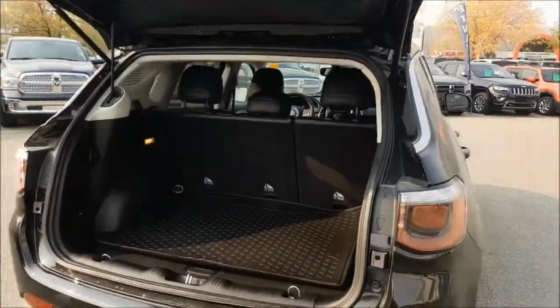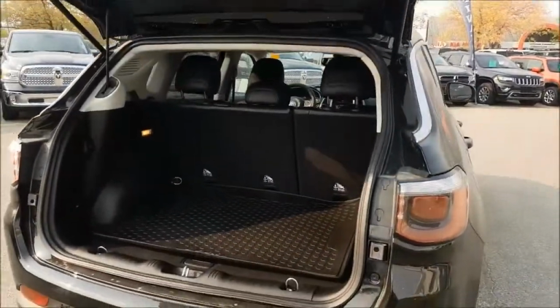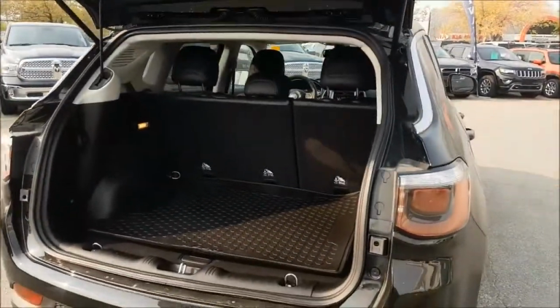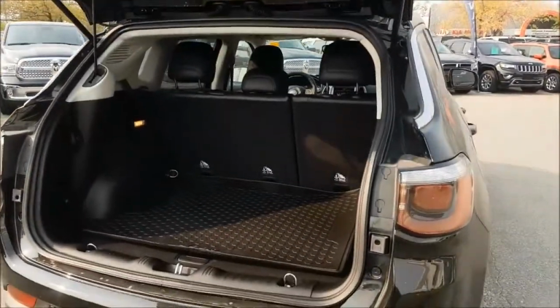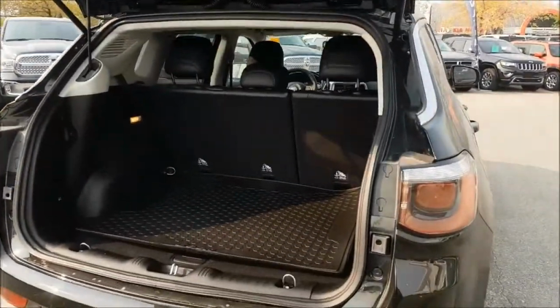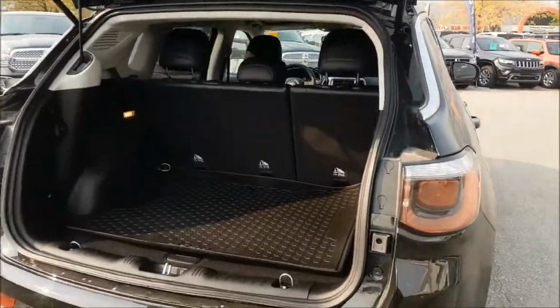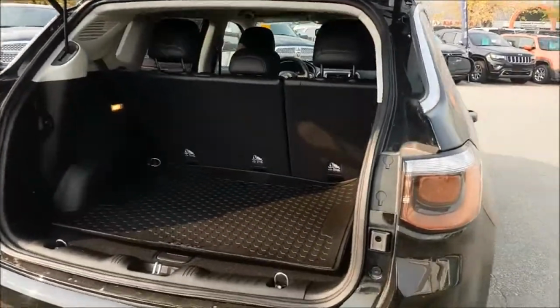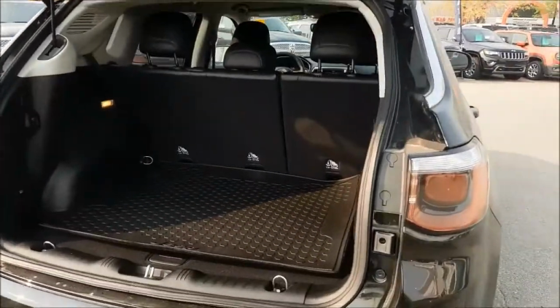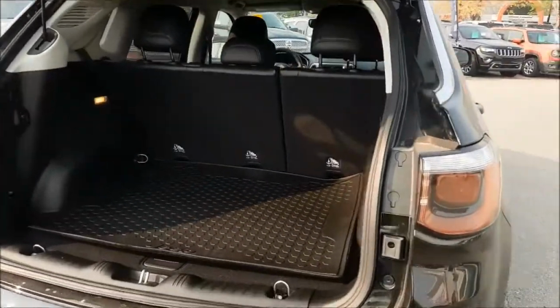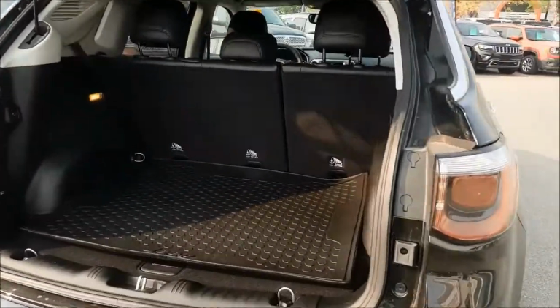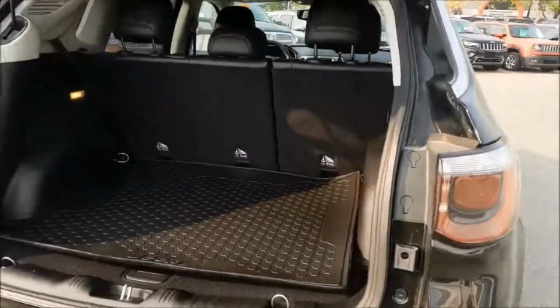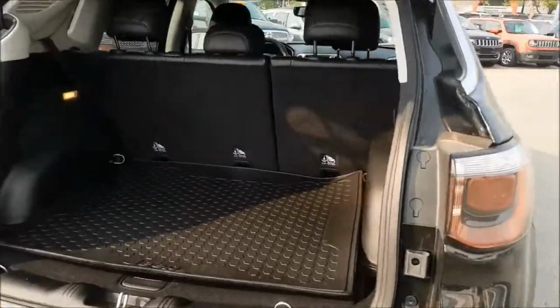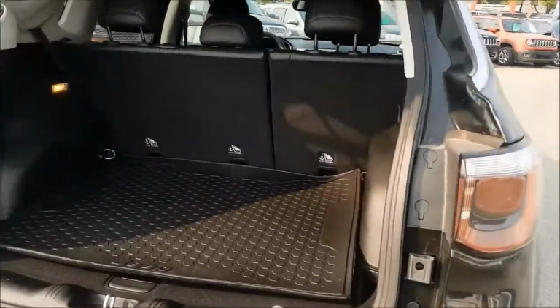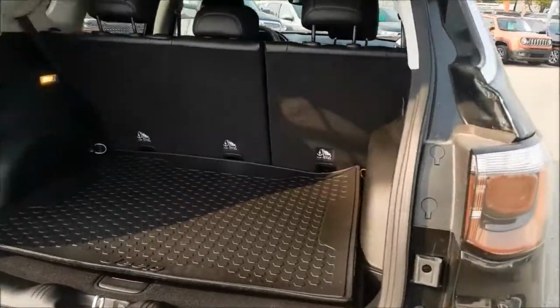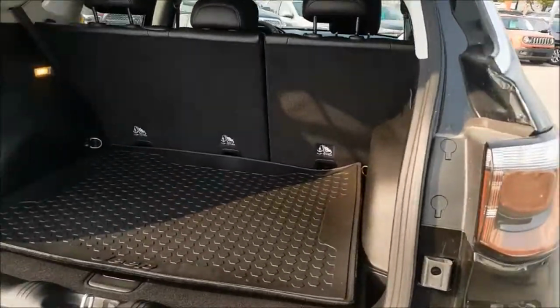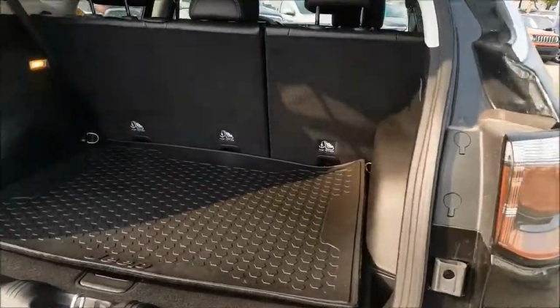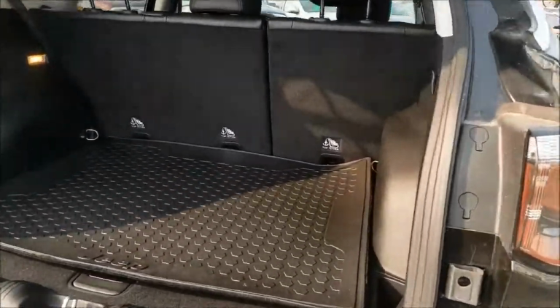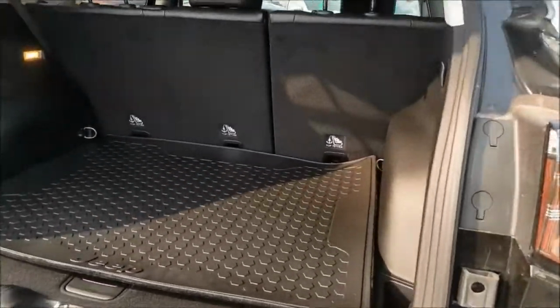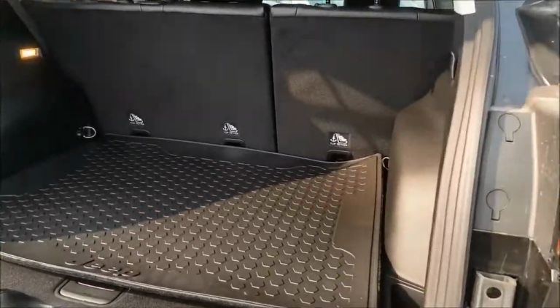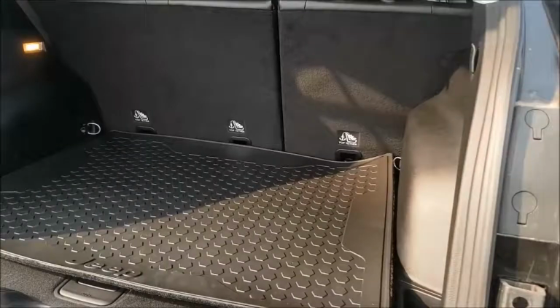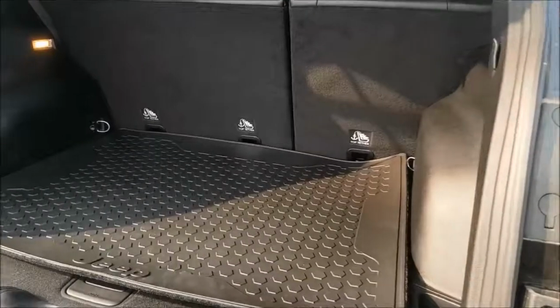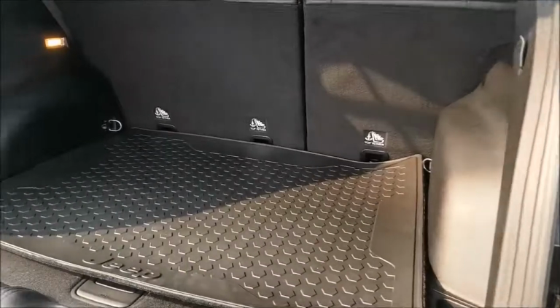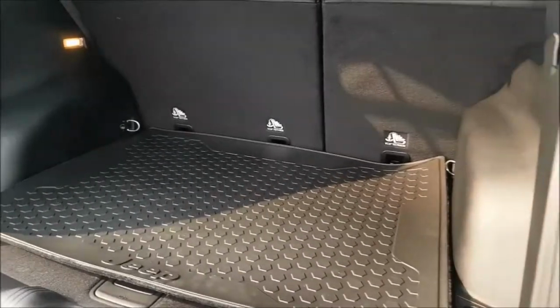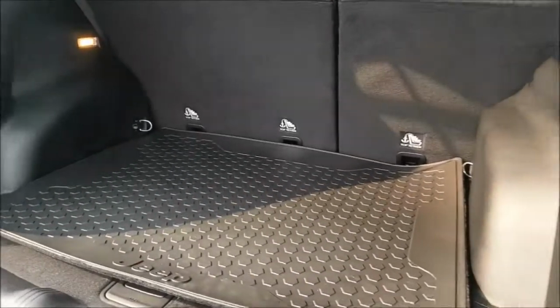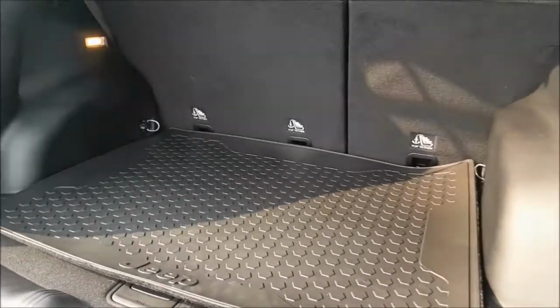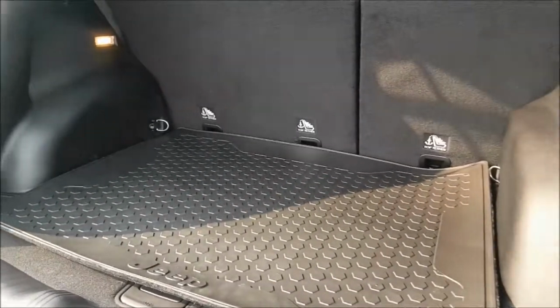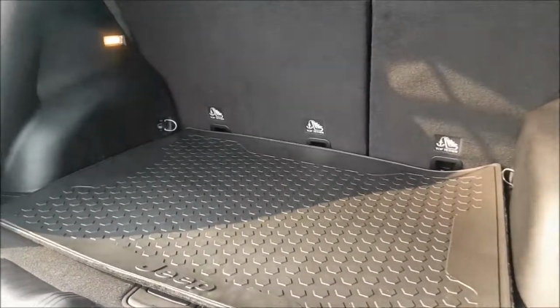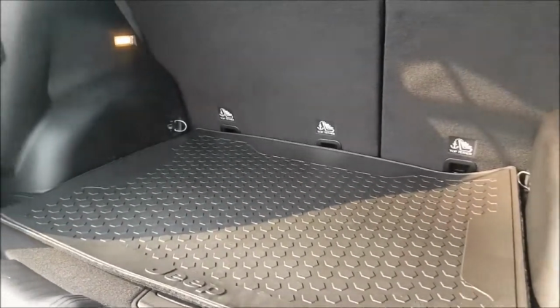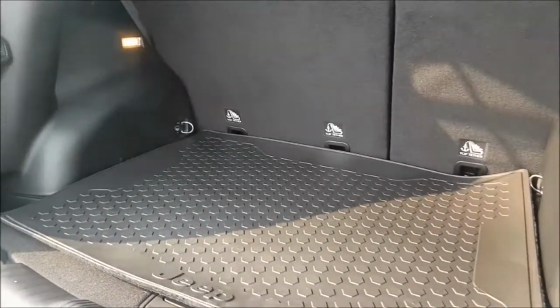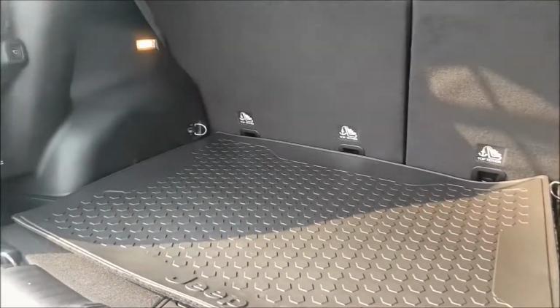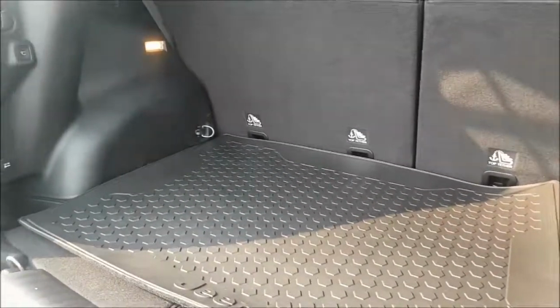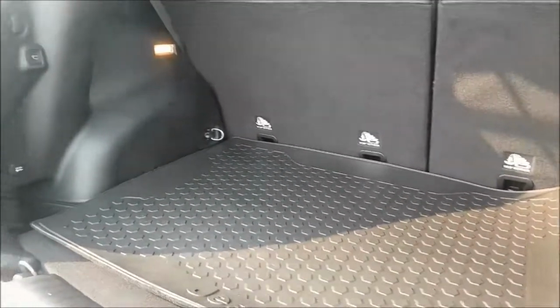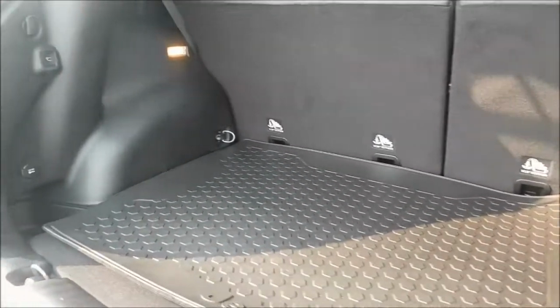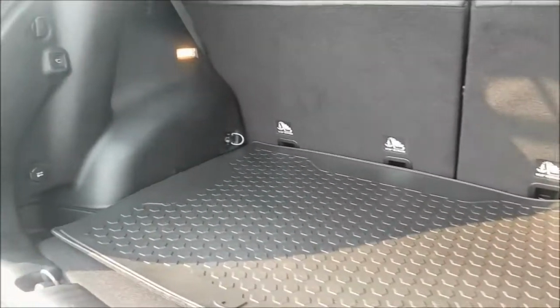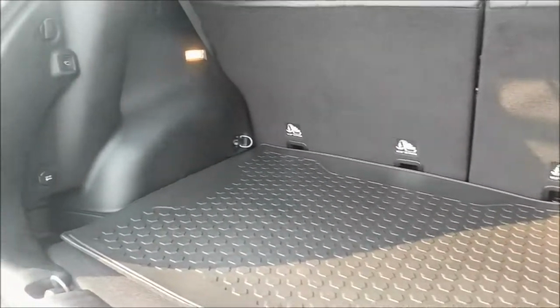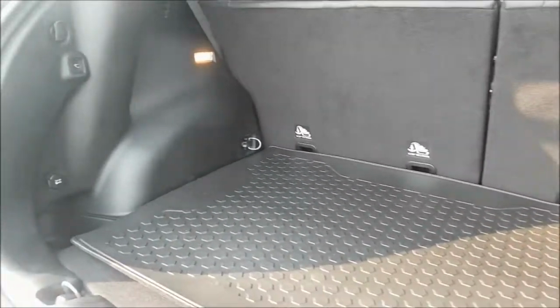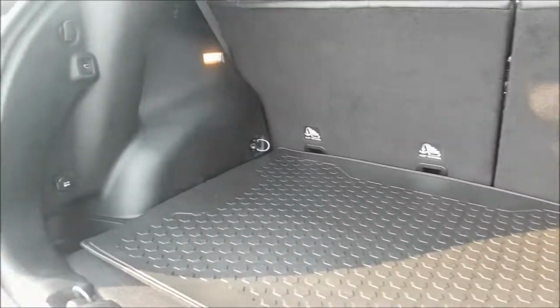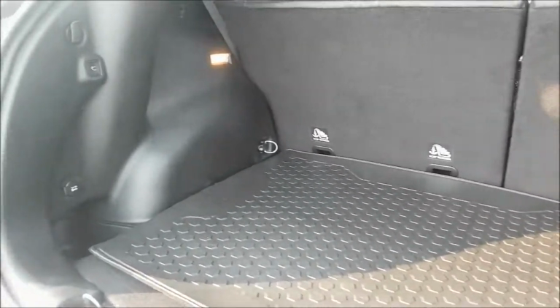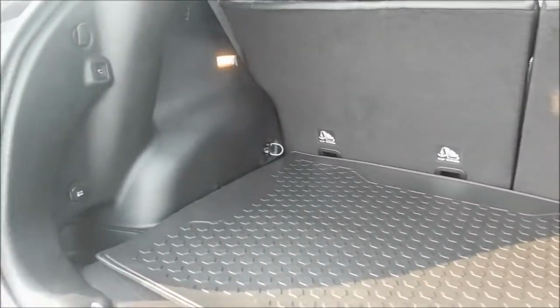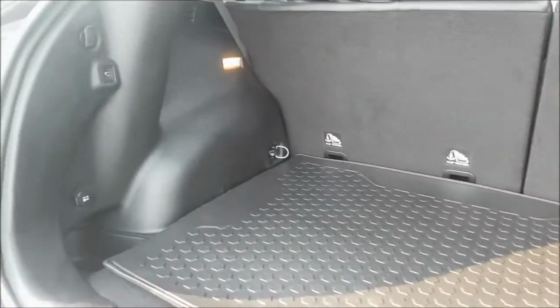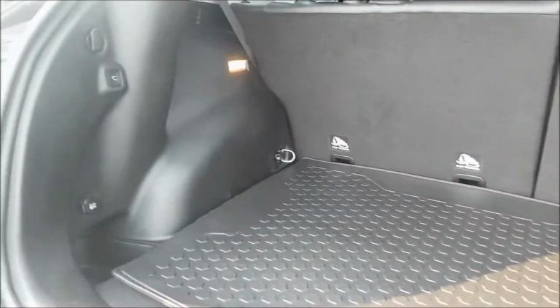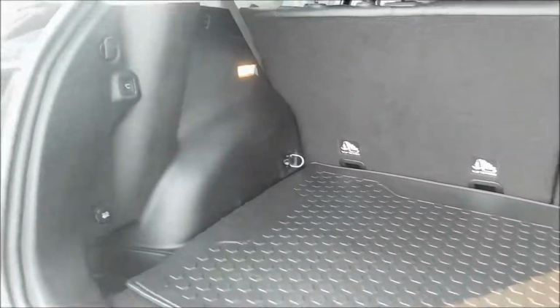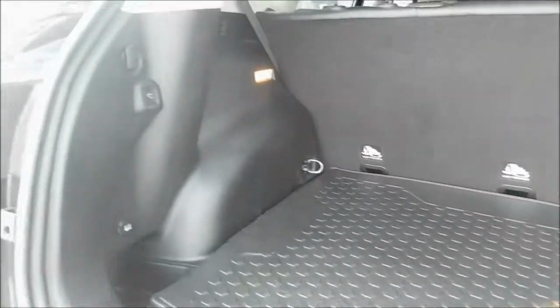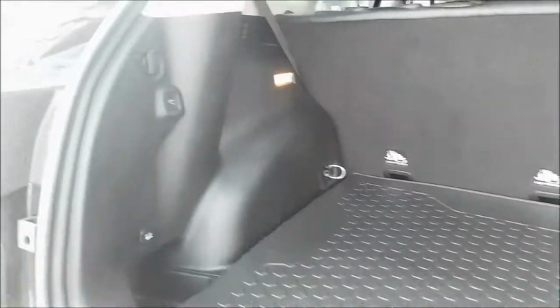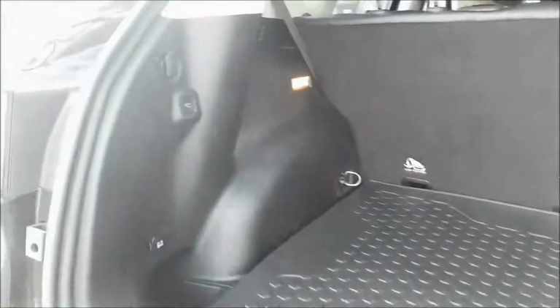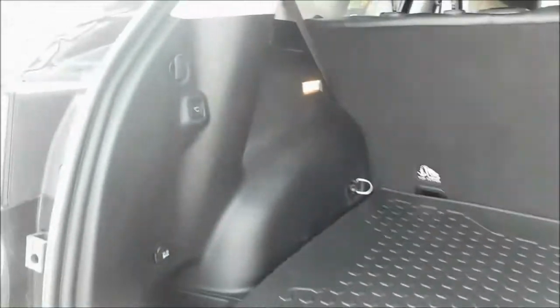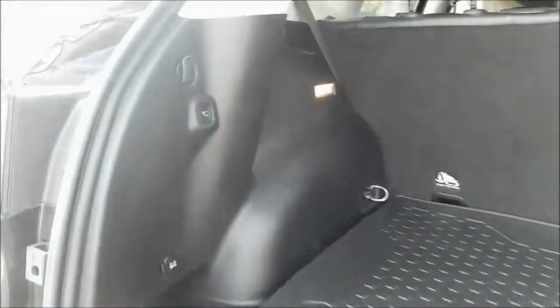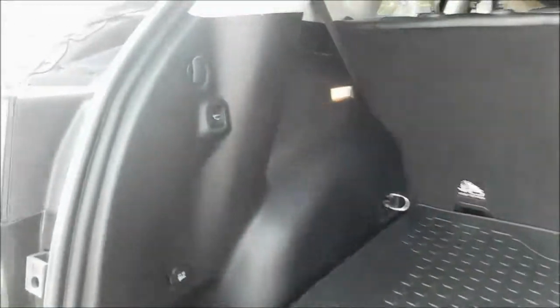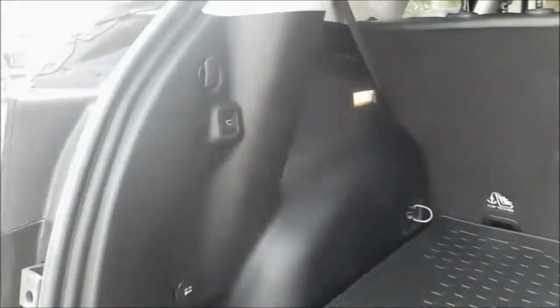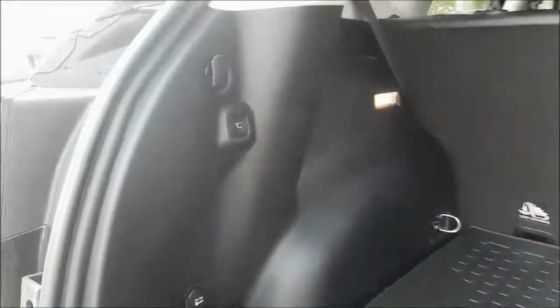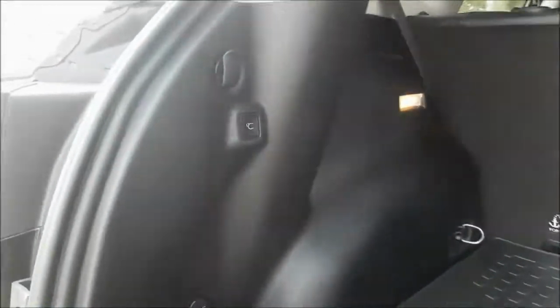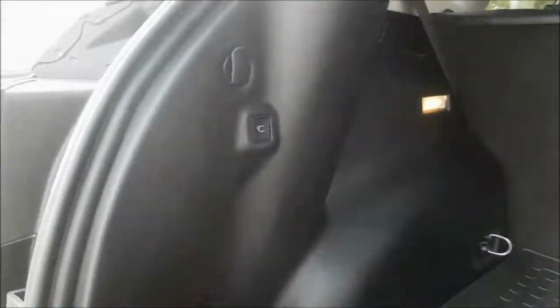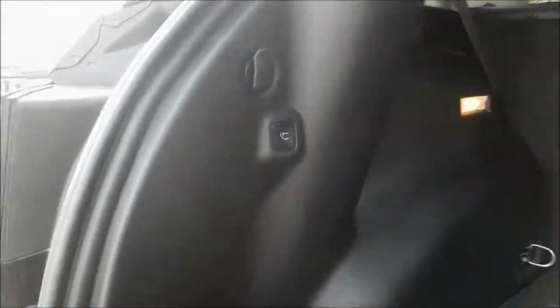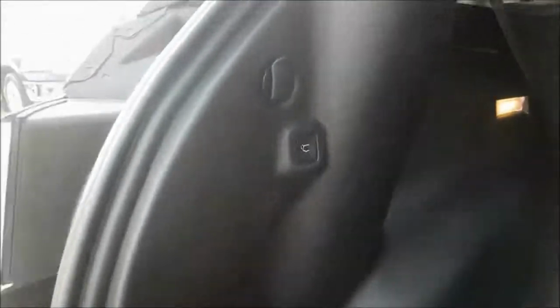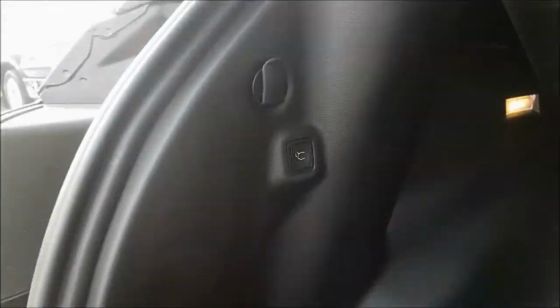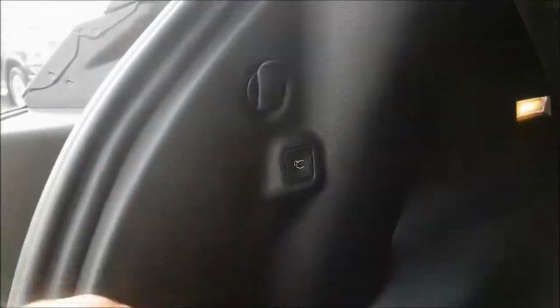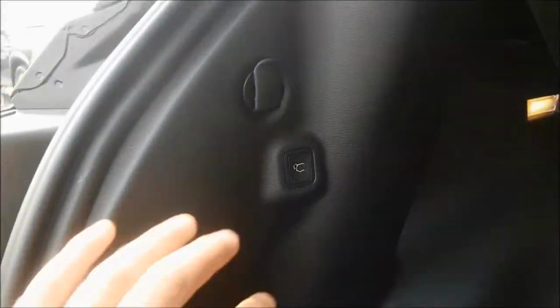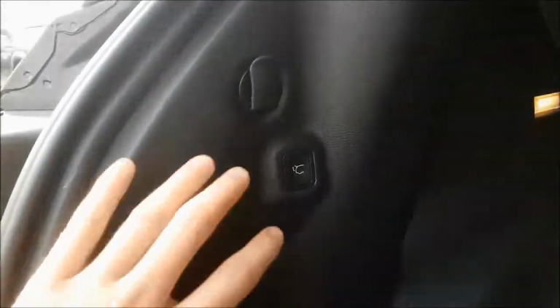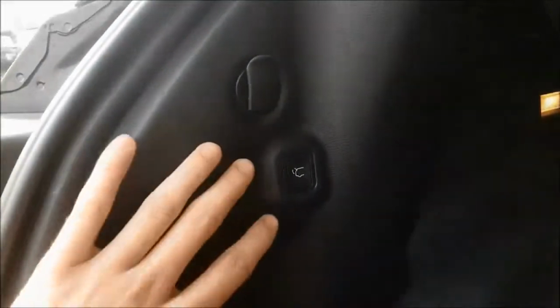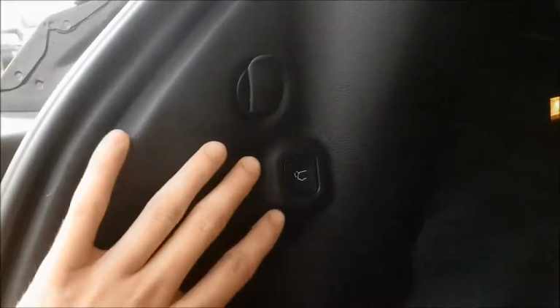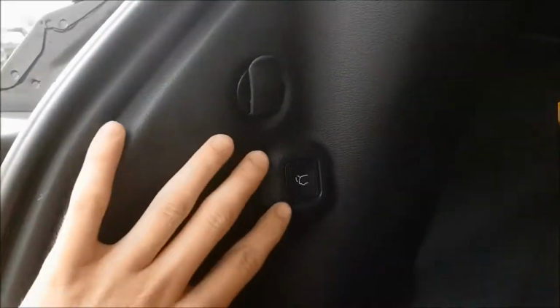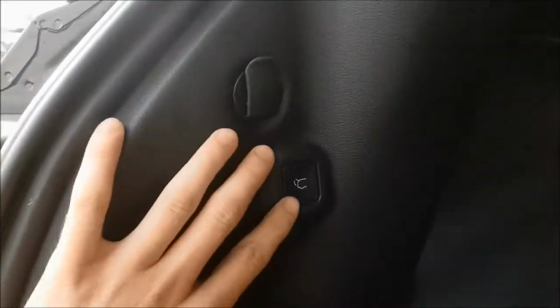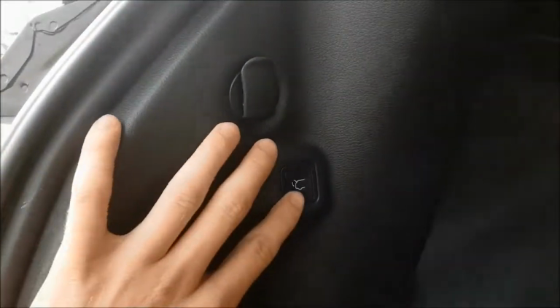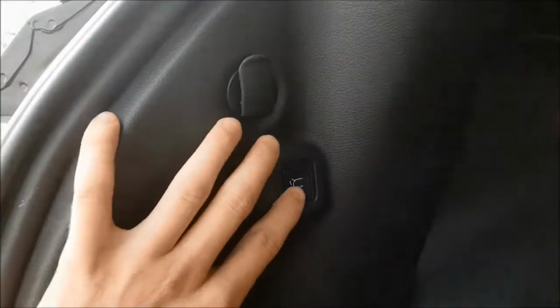As mentioned earlier, we do have a powered lift gate that can be opened and closed with a push of a button.